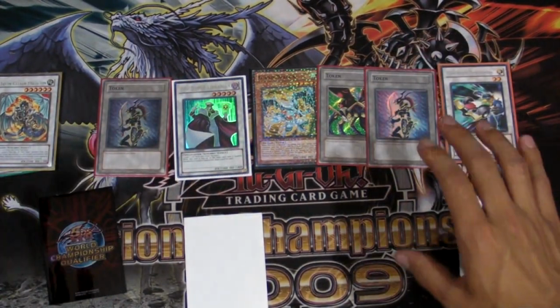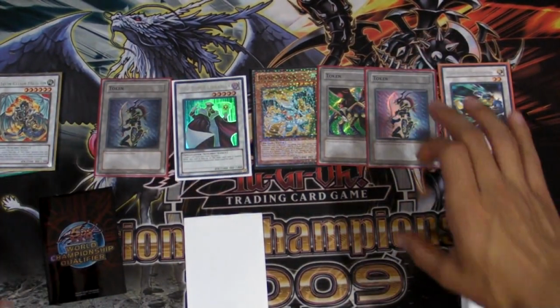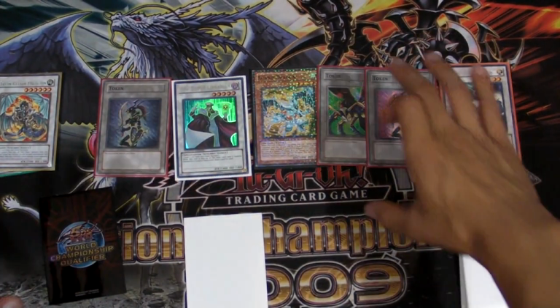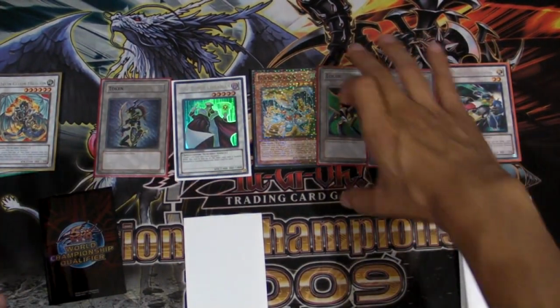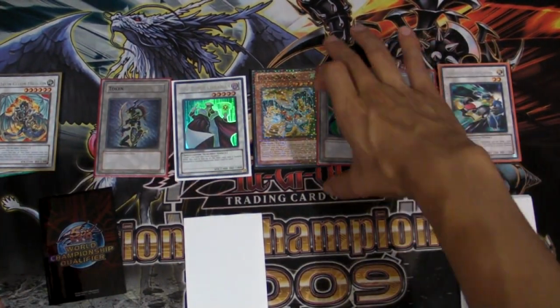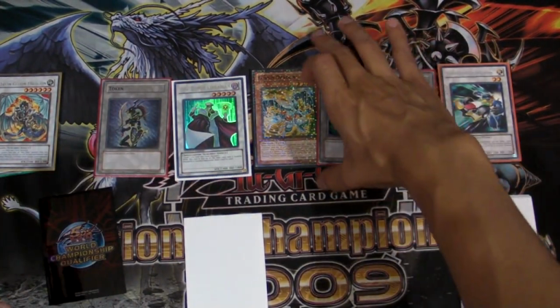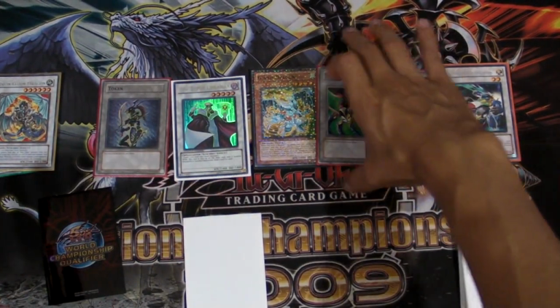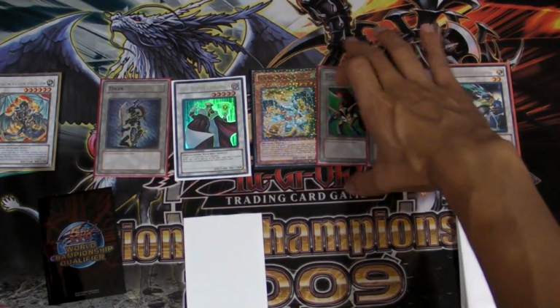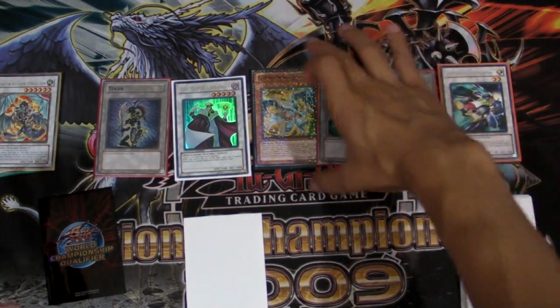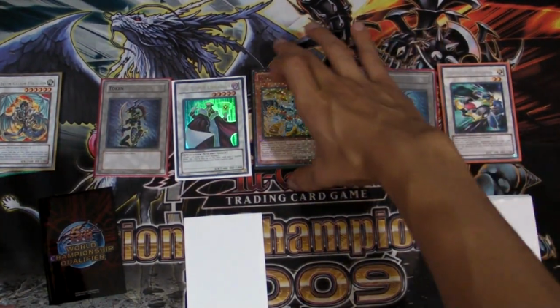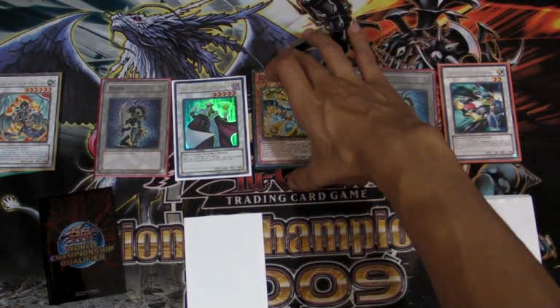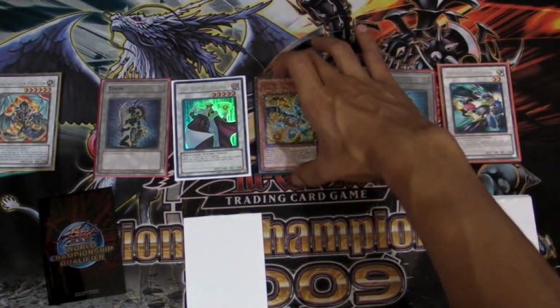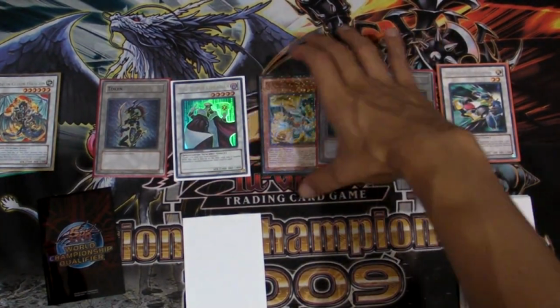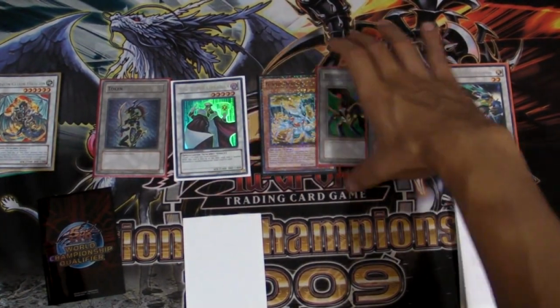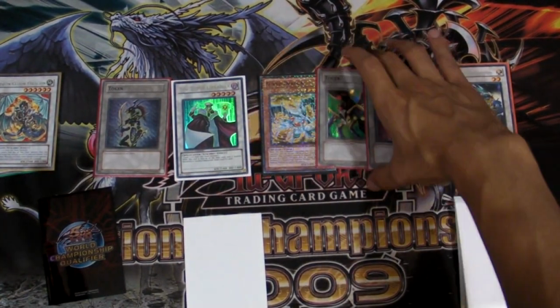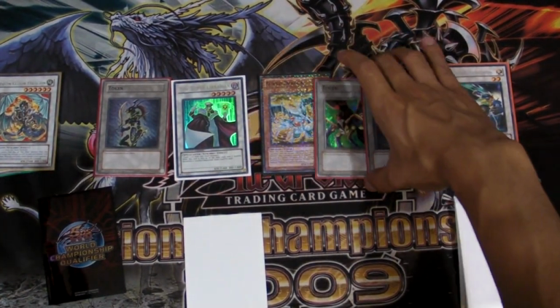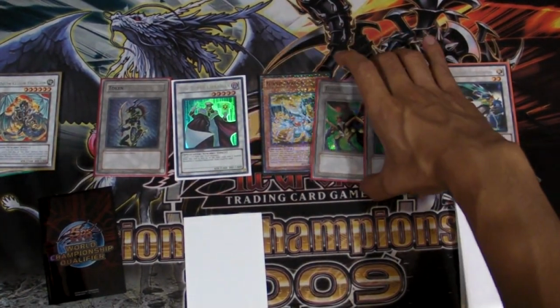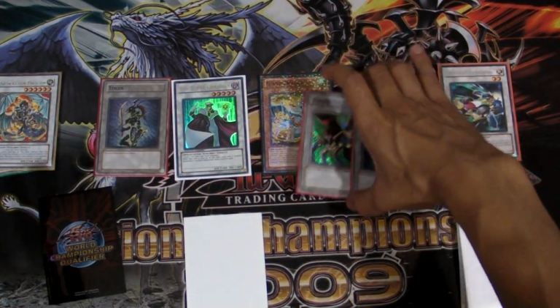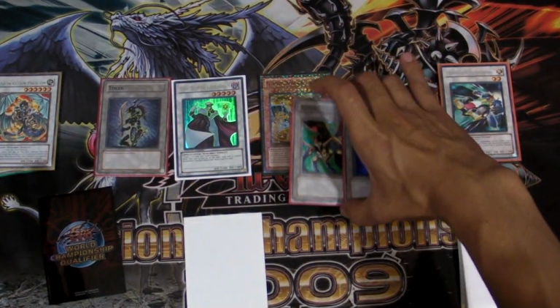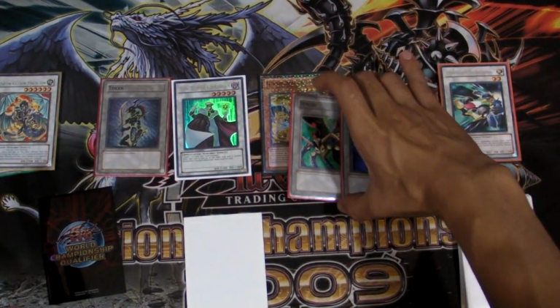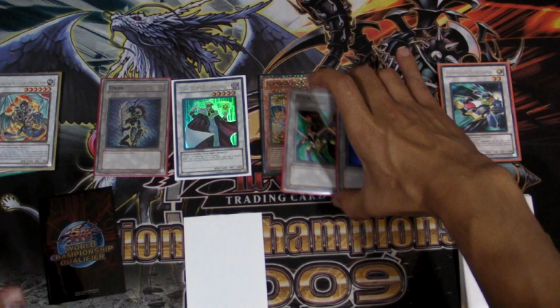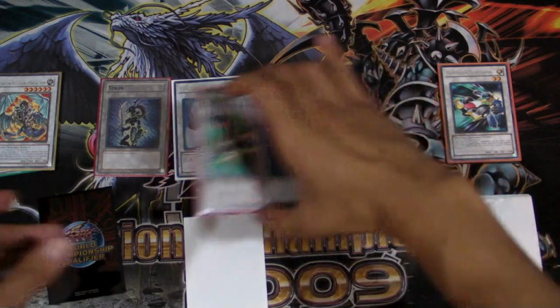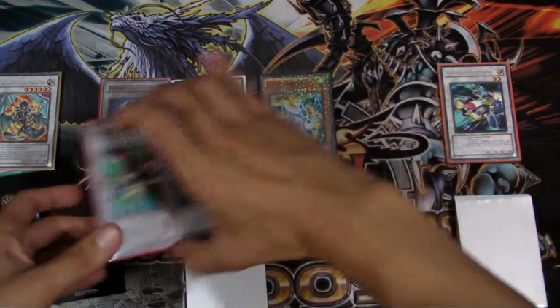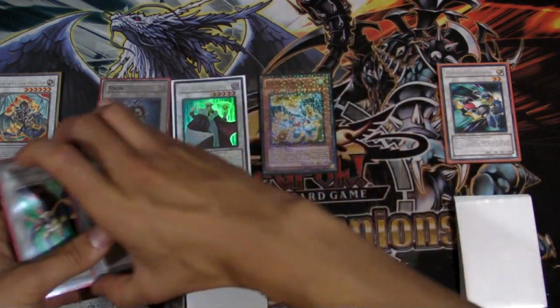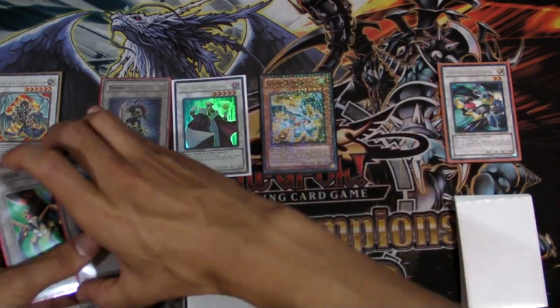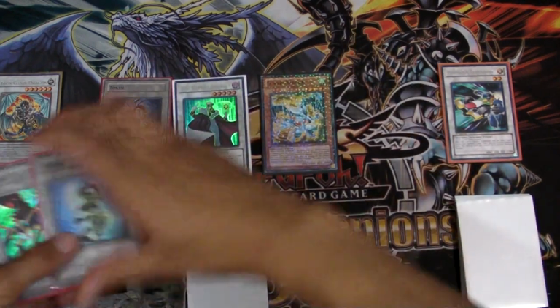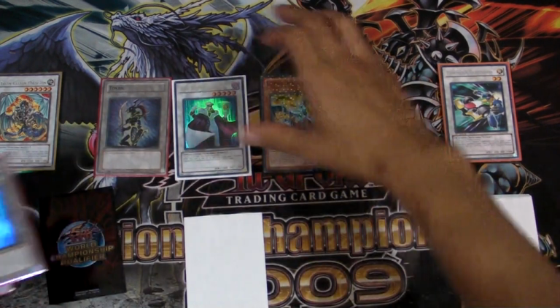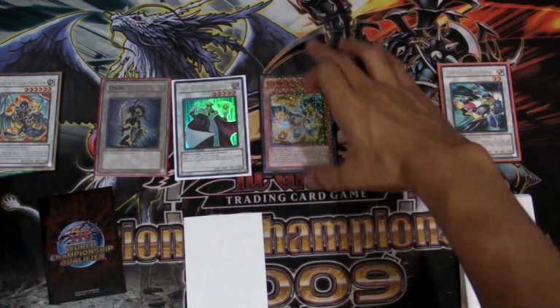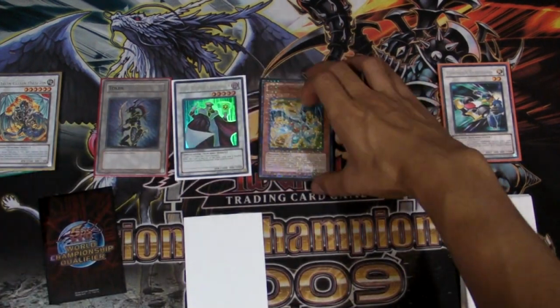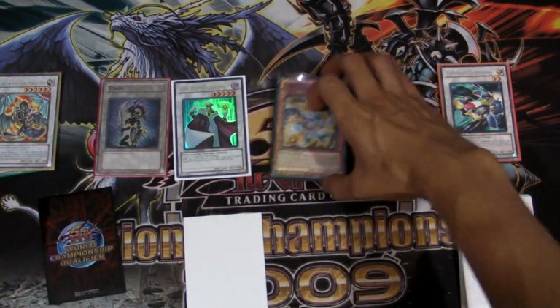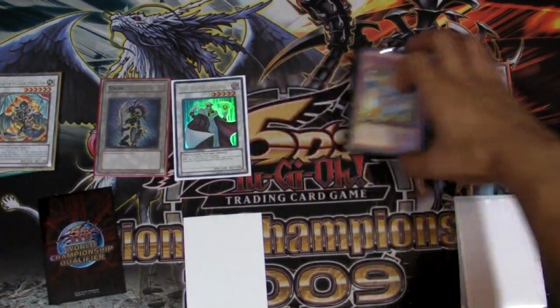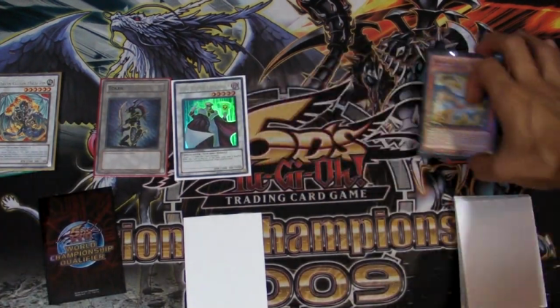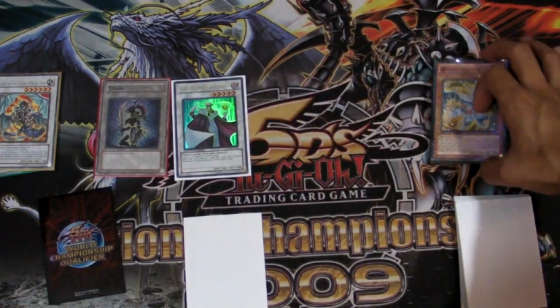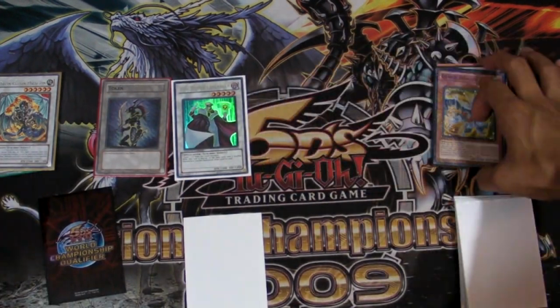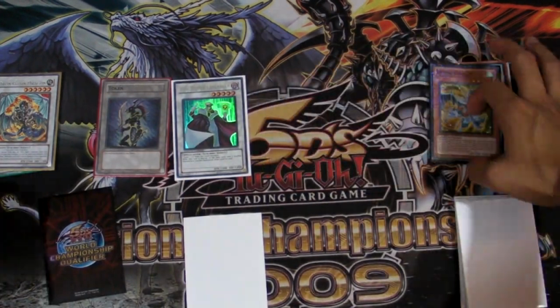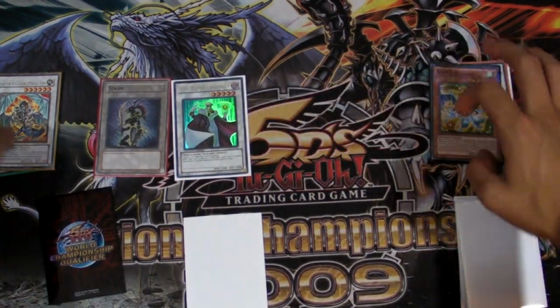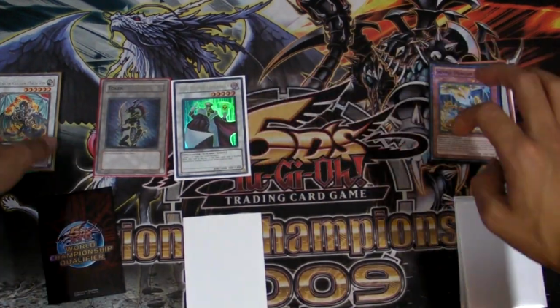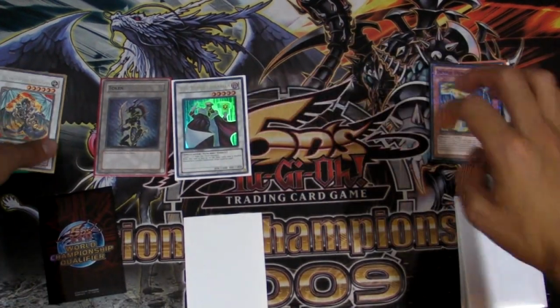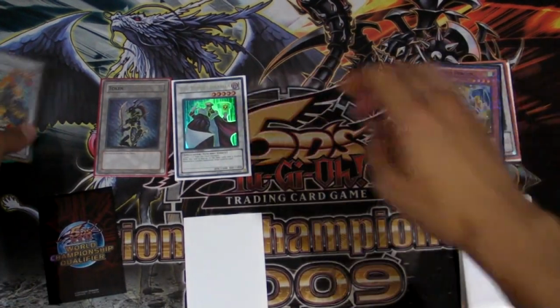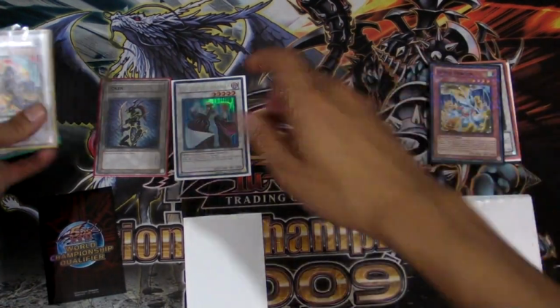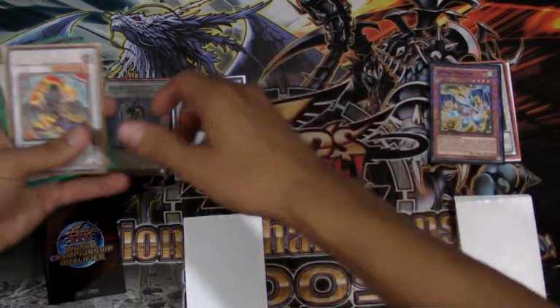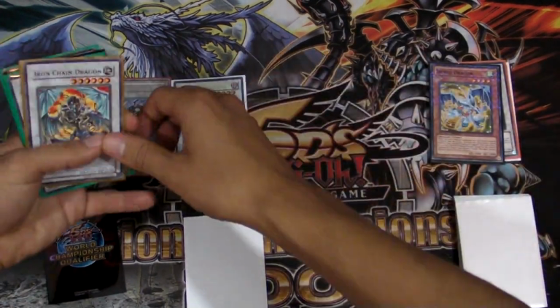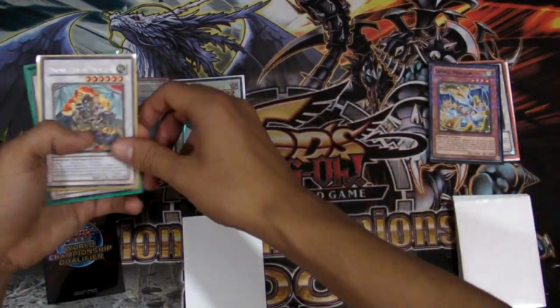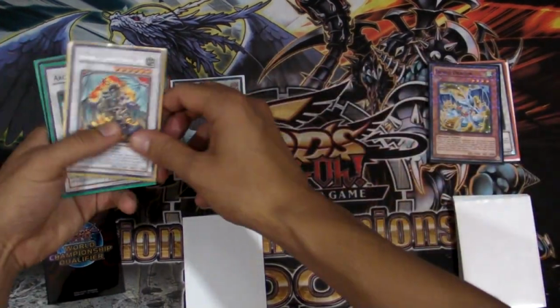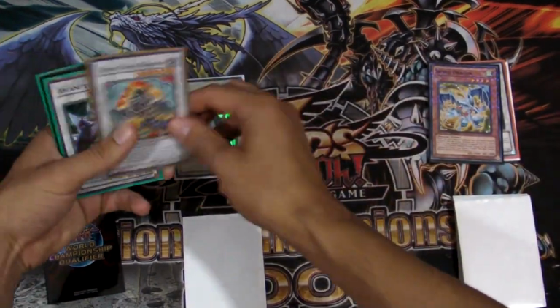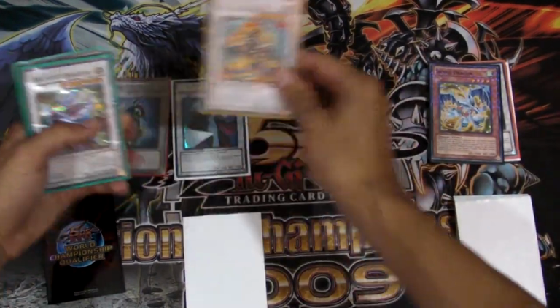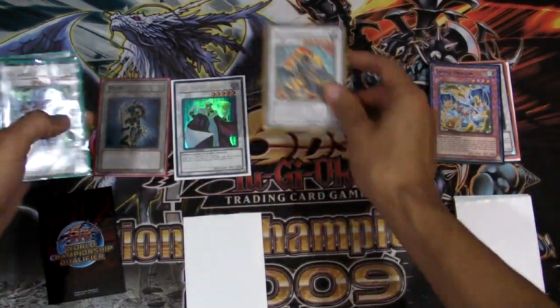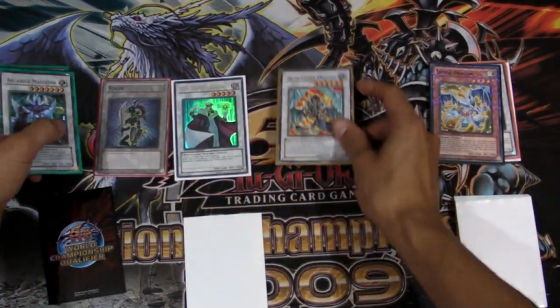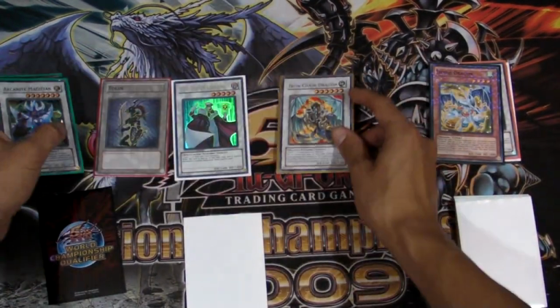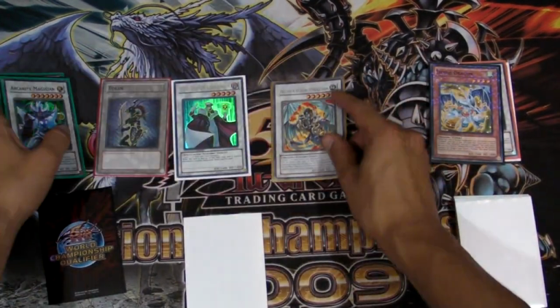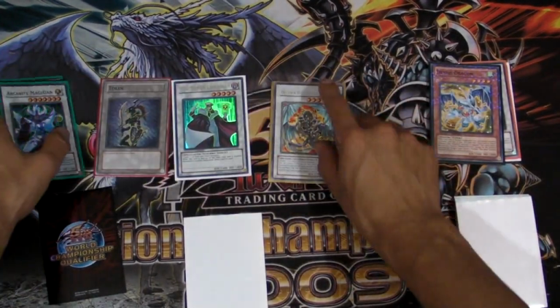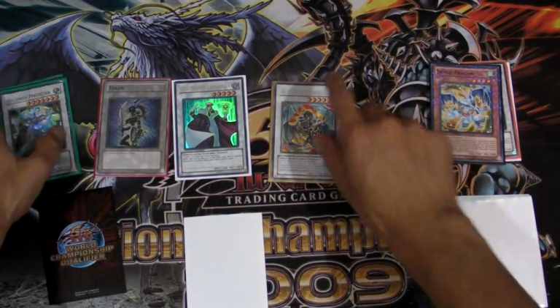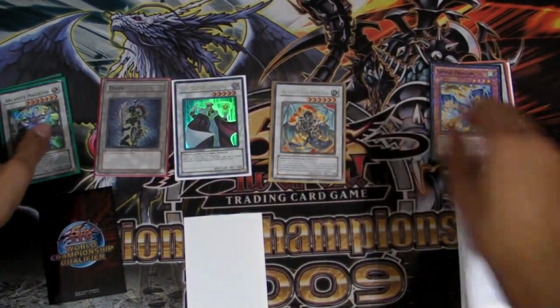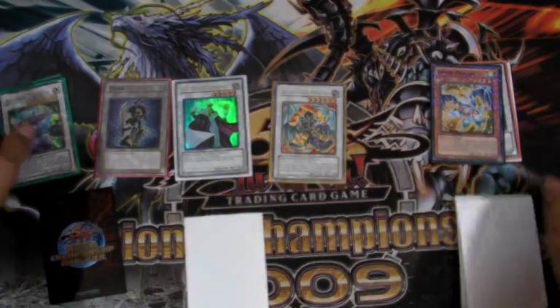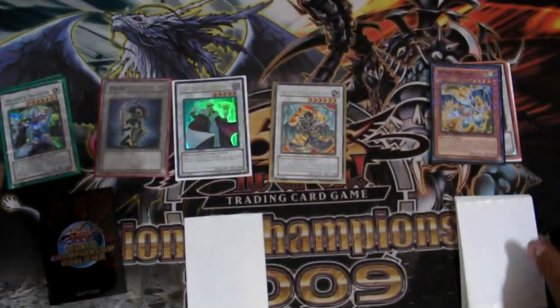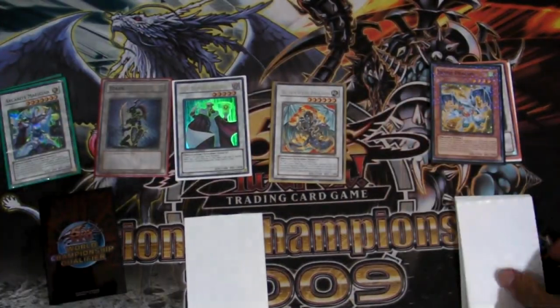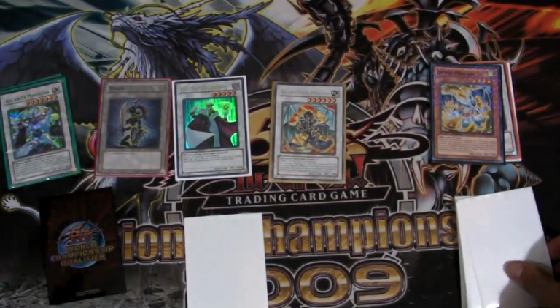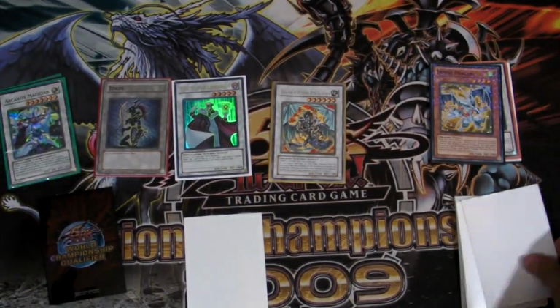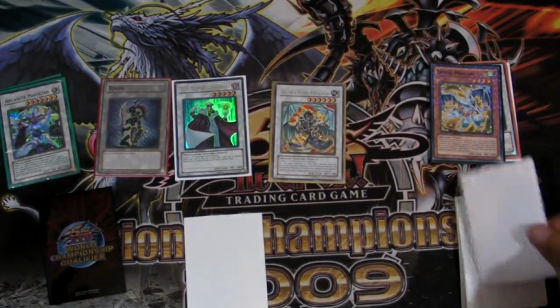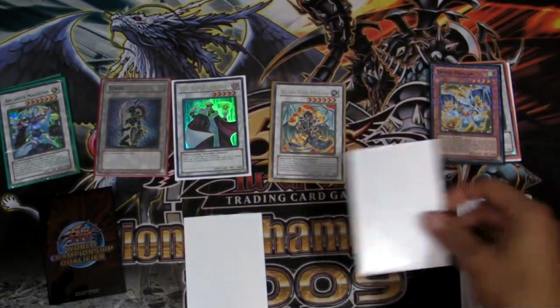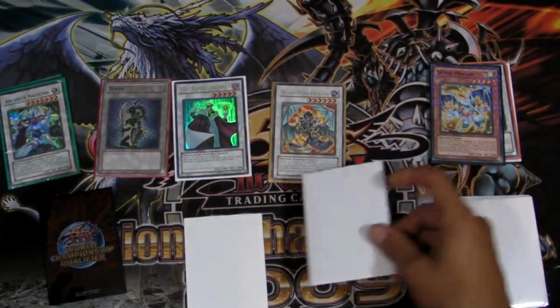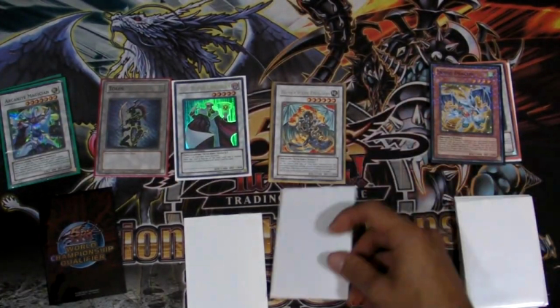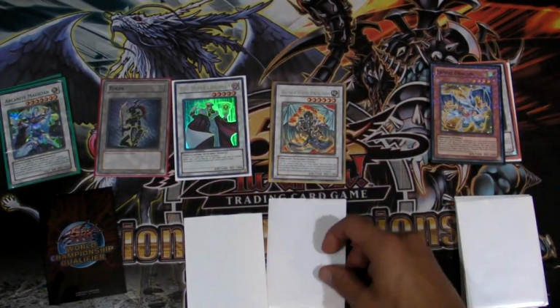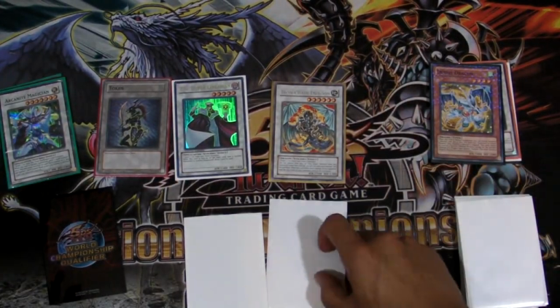Next we synchro Debris Dragon plus the other two tokens and we make an Iron Chain Dragon, and we can draw once again.